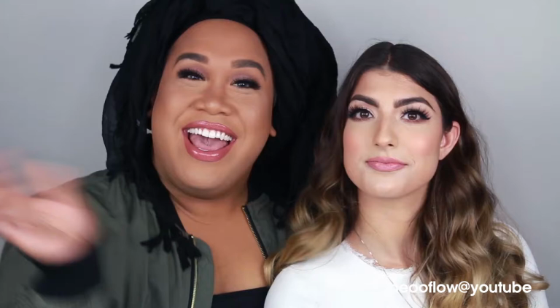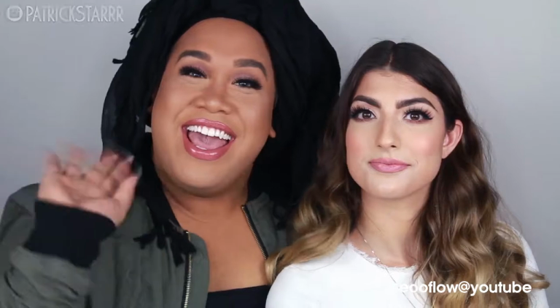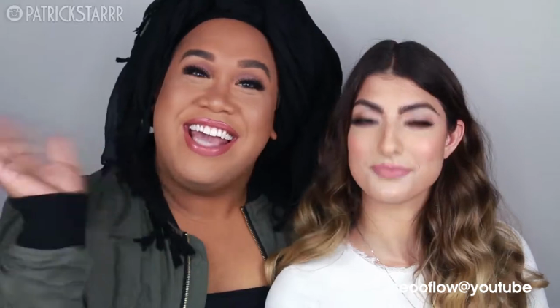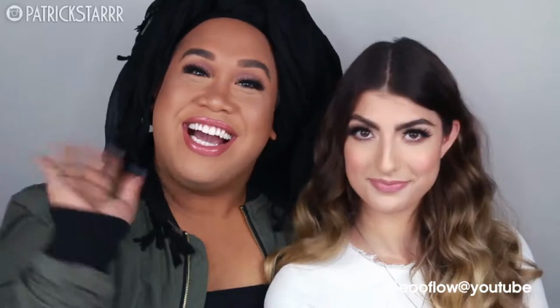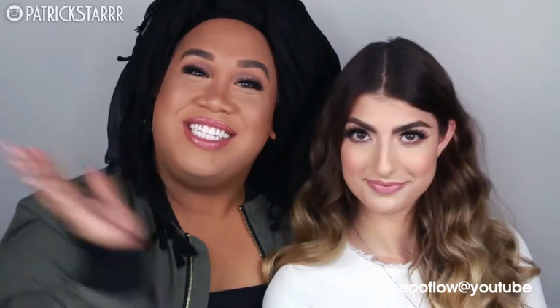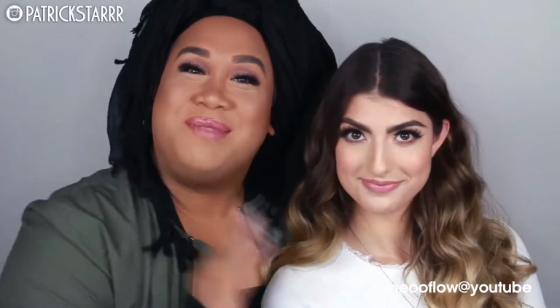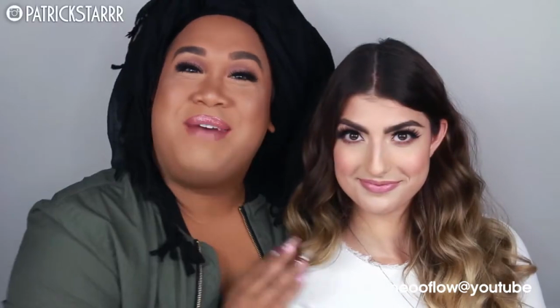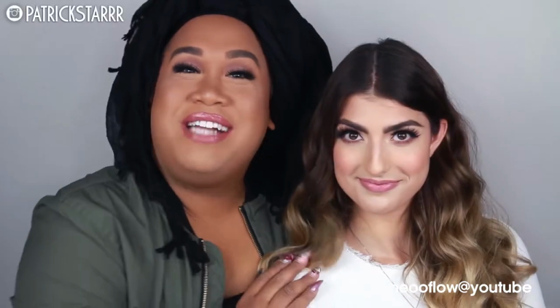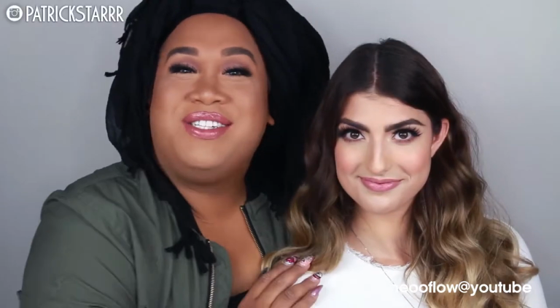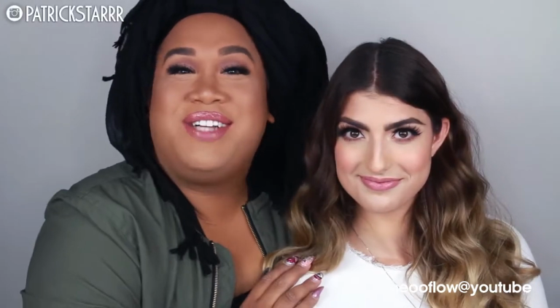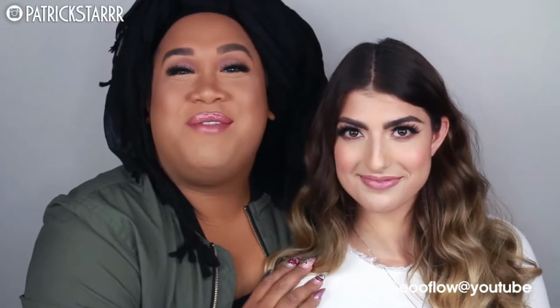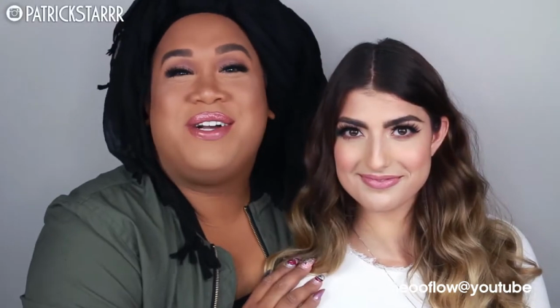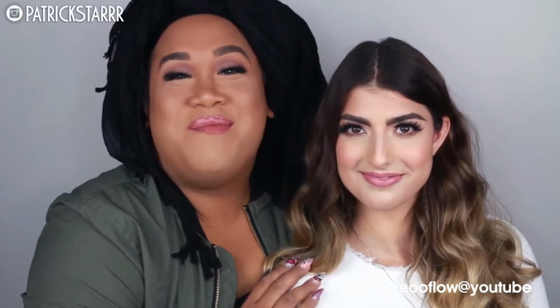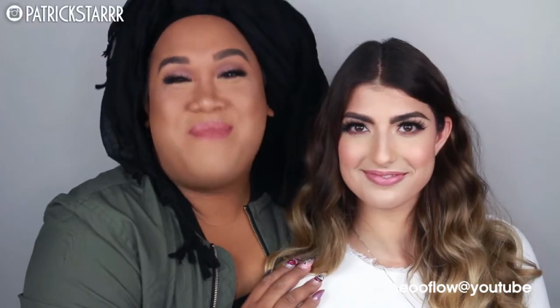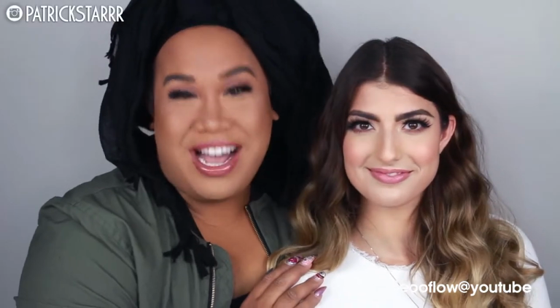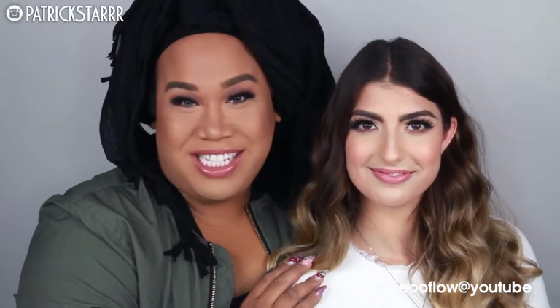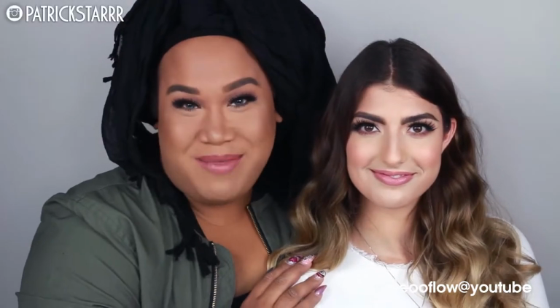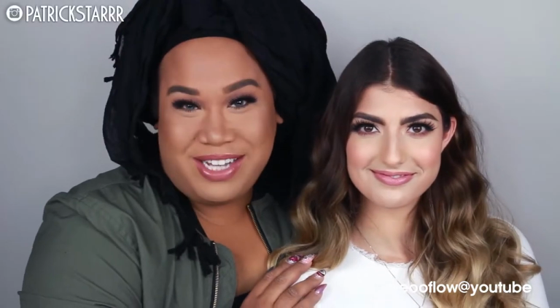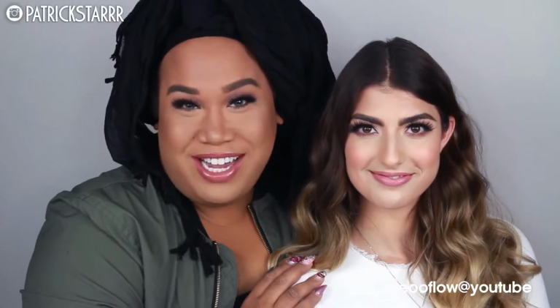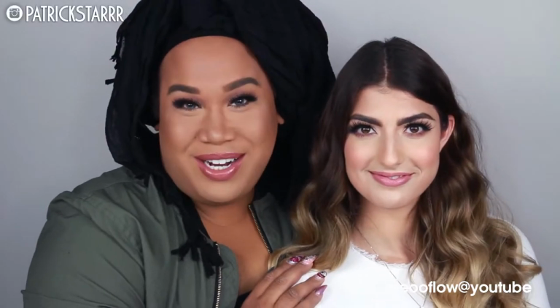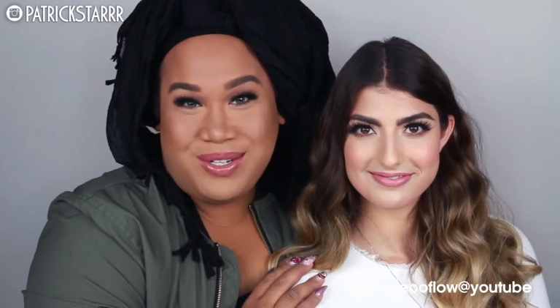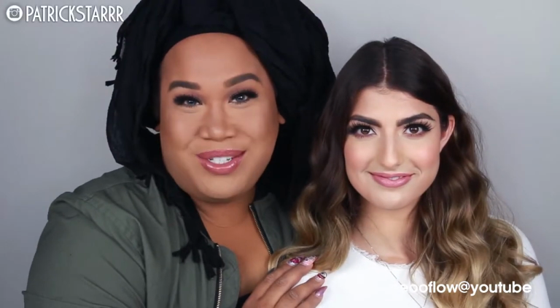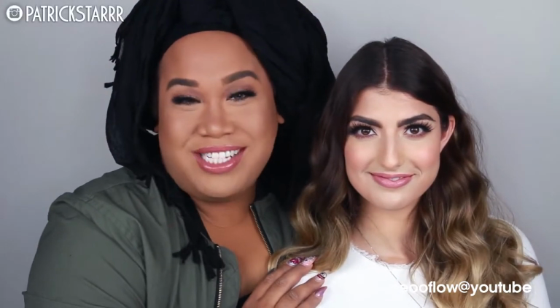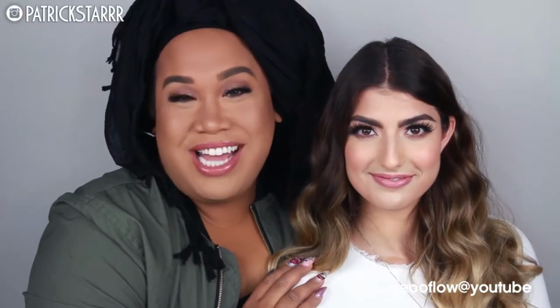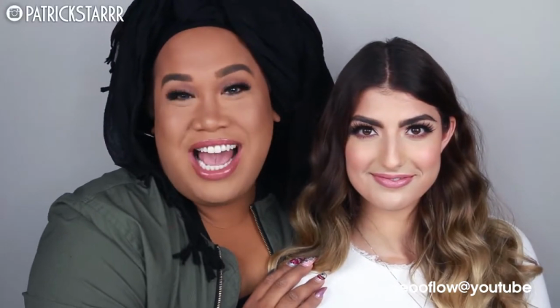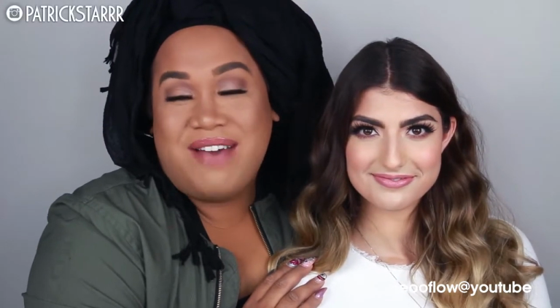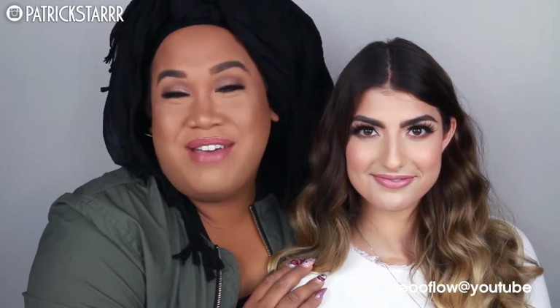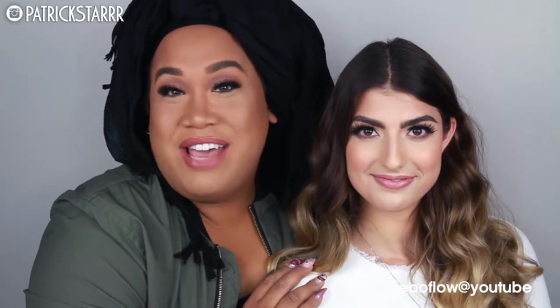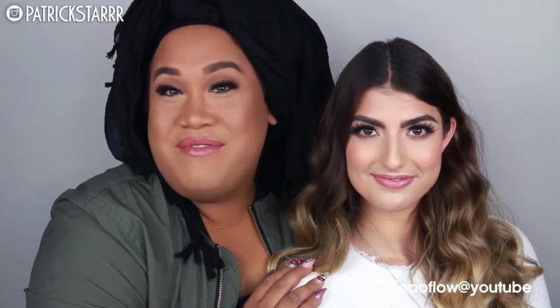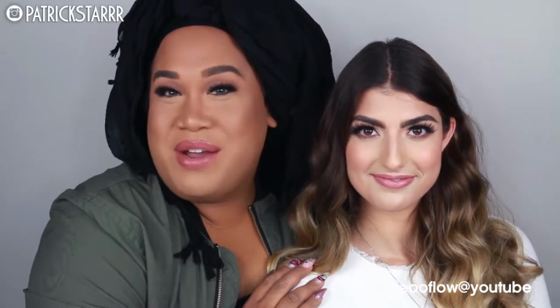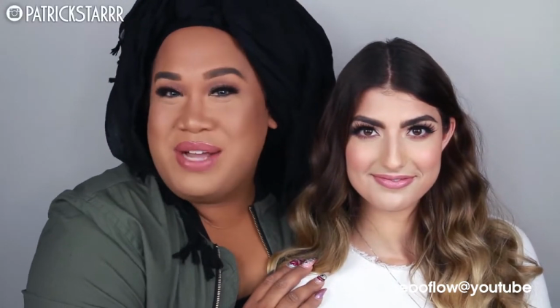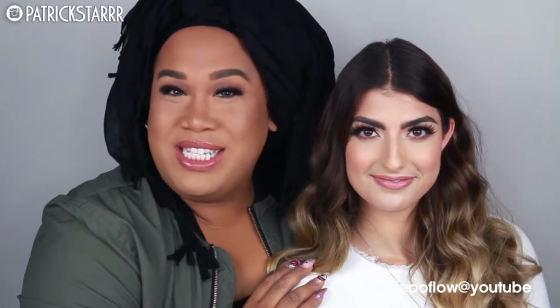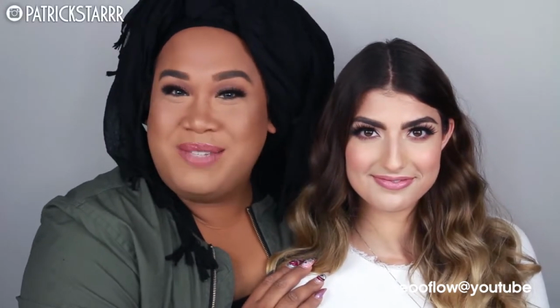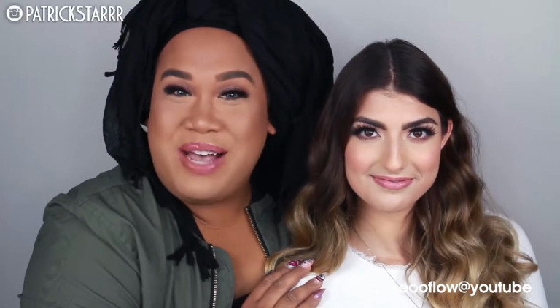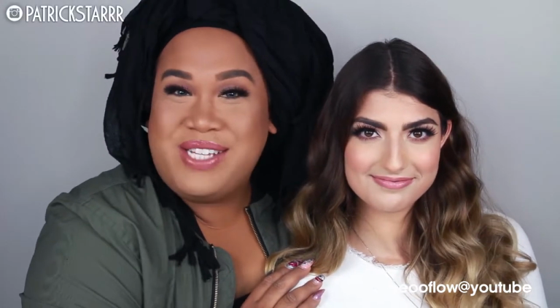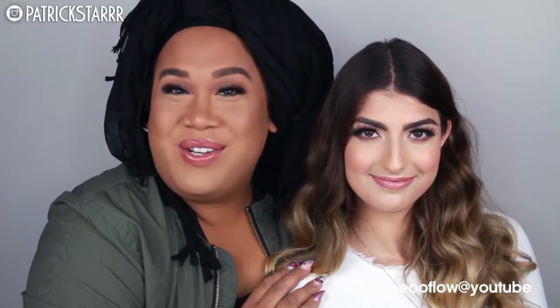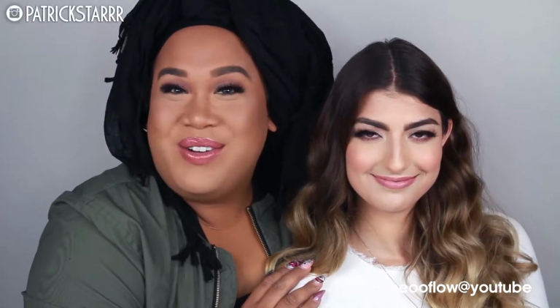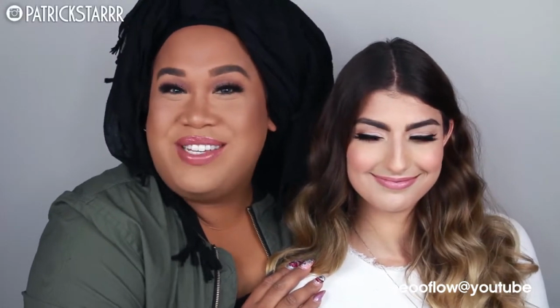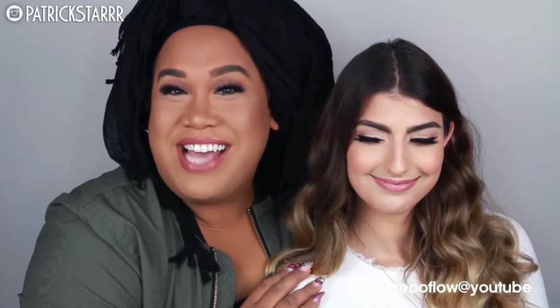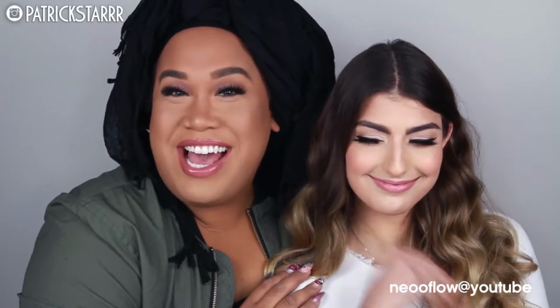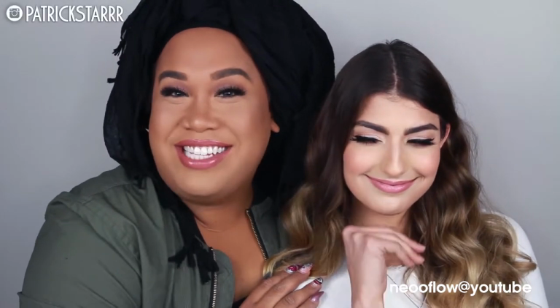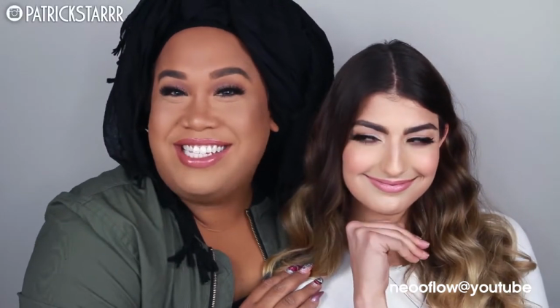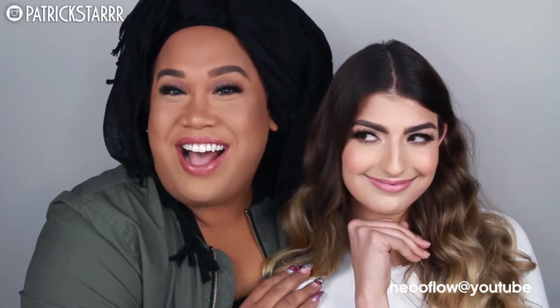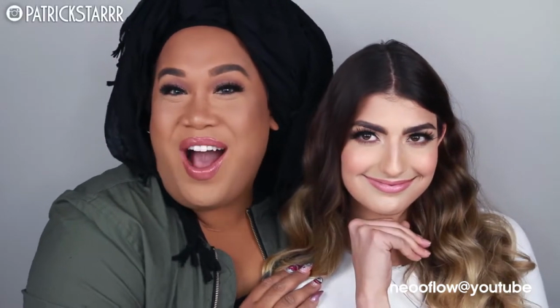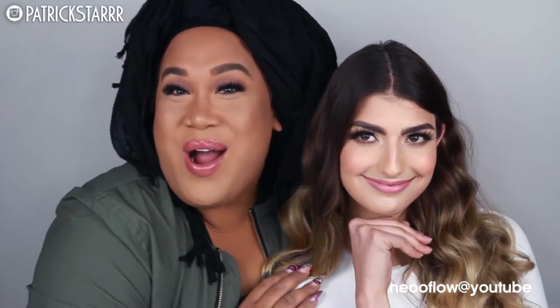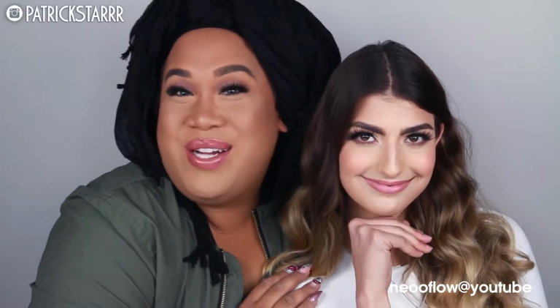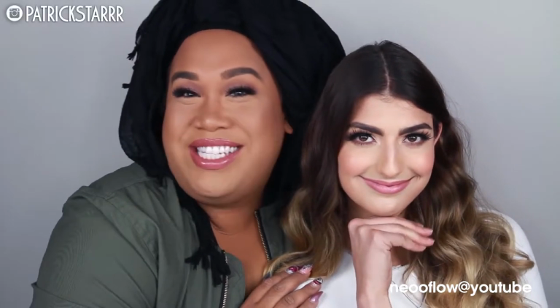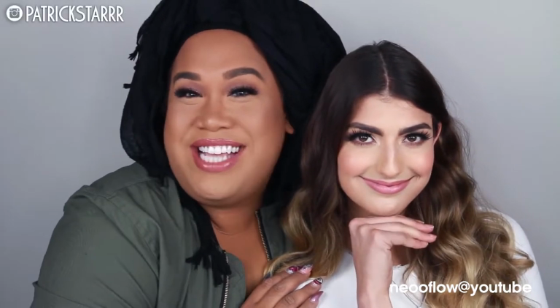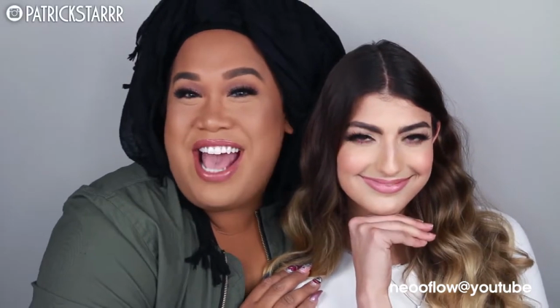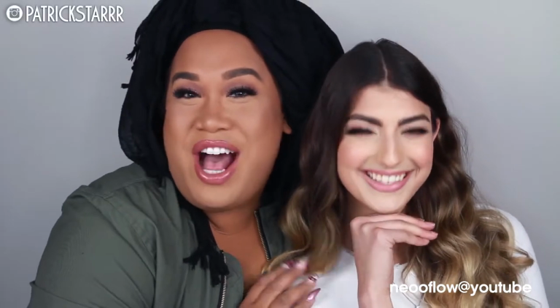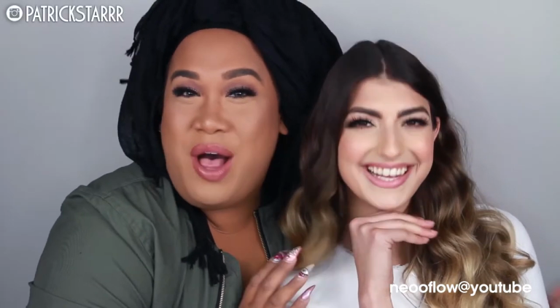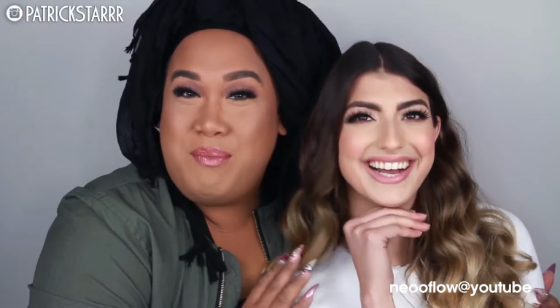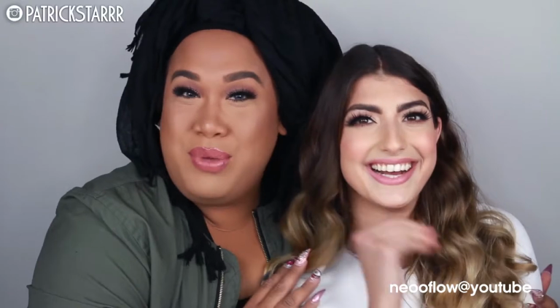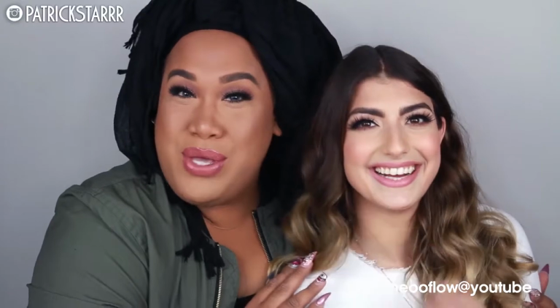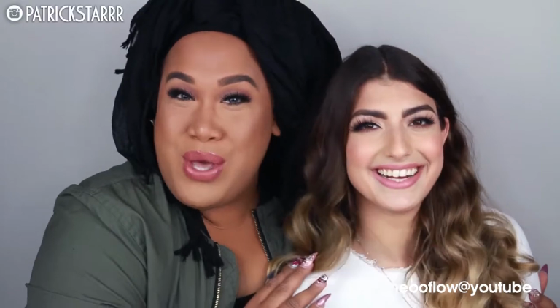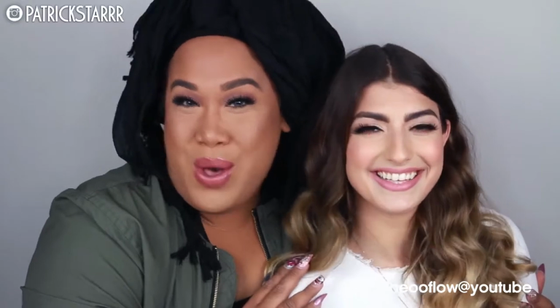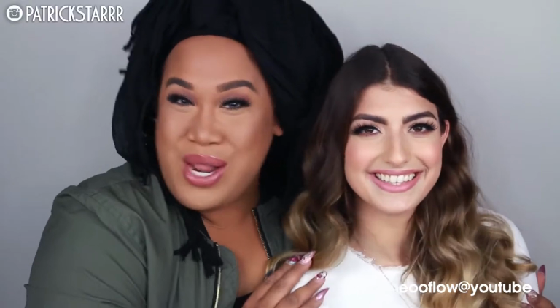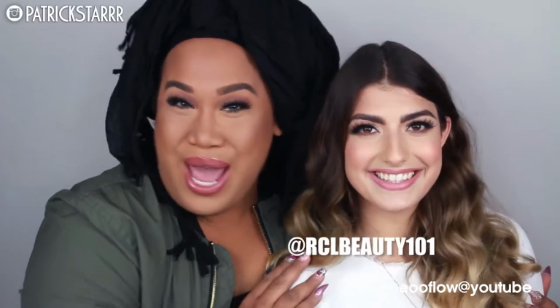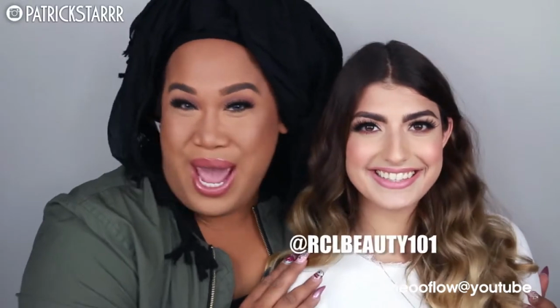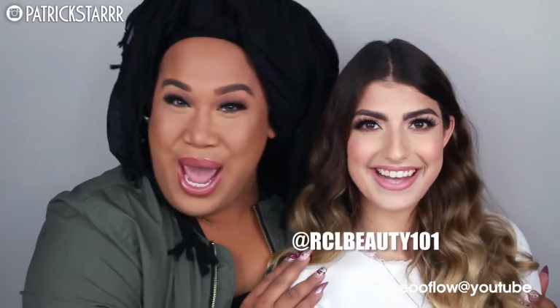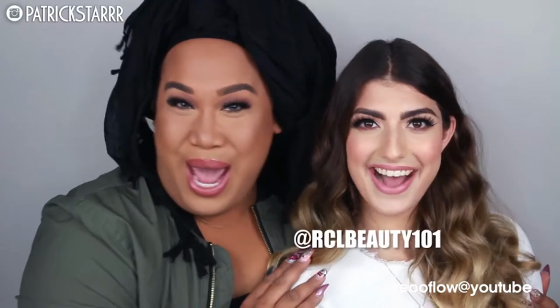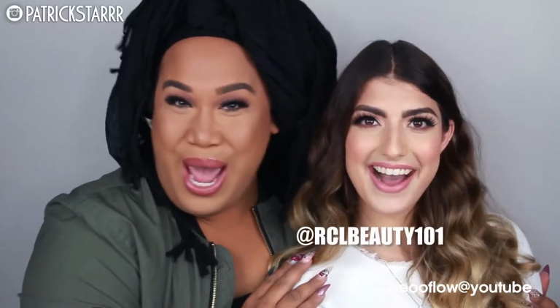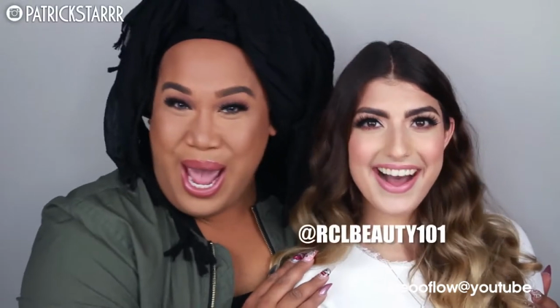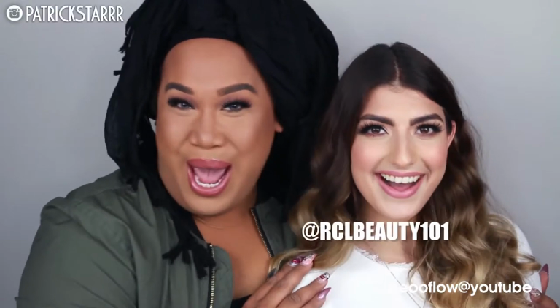Hey guys, it's Patrick Star. Welcome back to my channel. So today I have a very special guest, RCL Beauty! Hi!